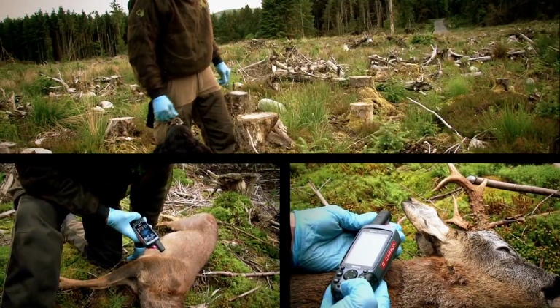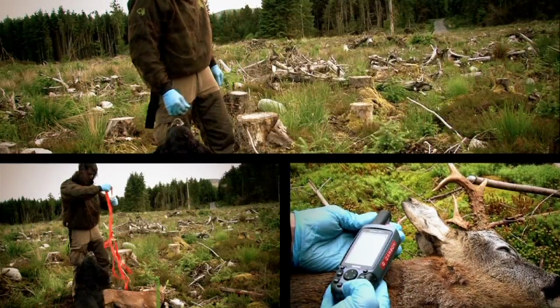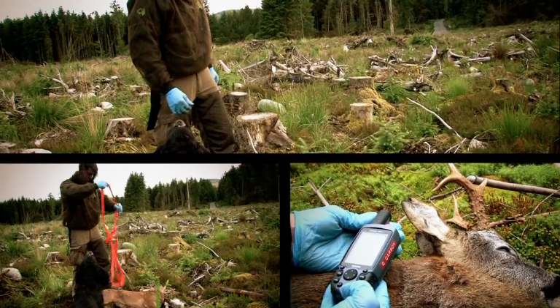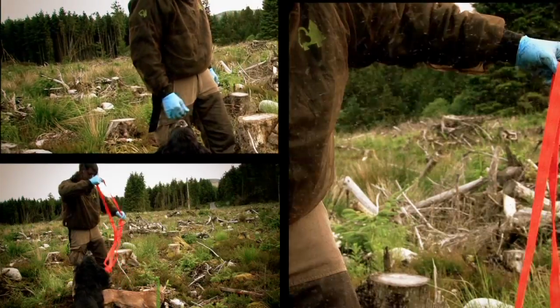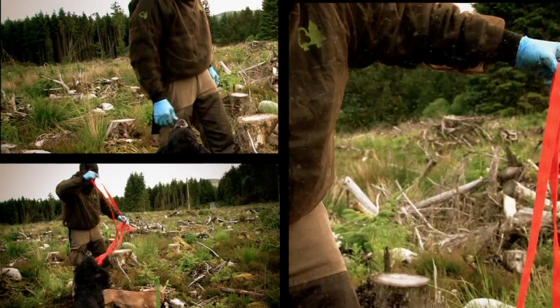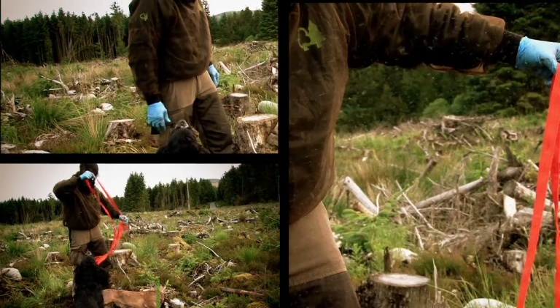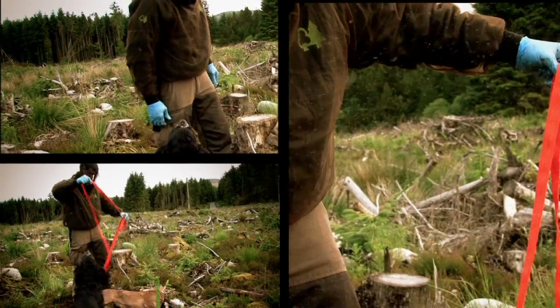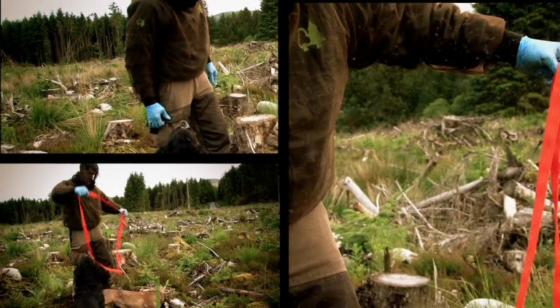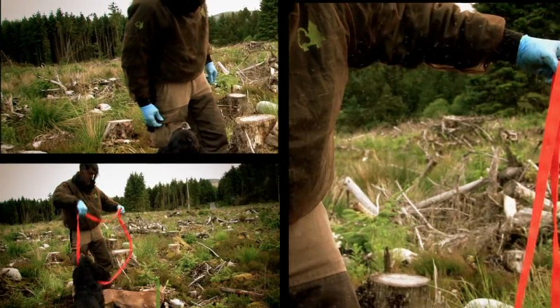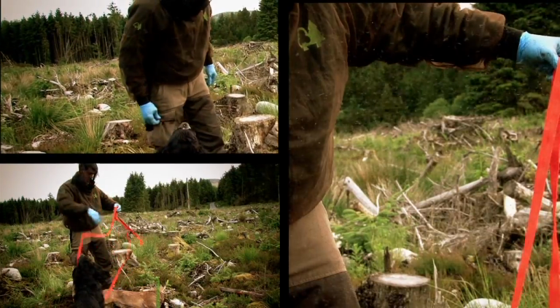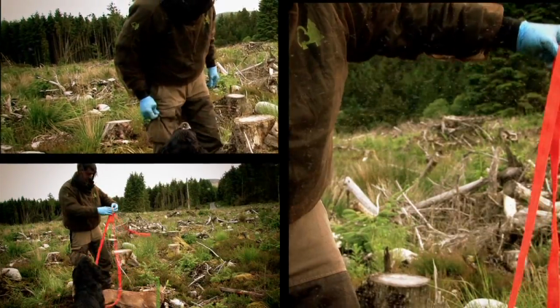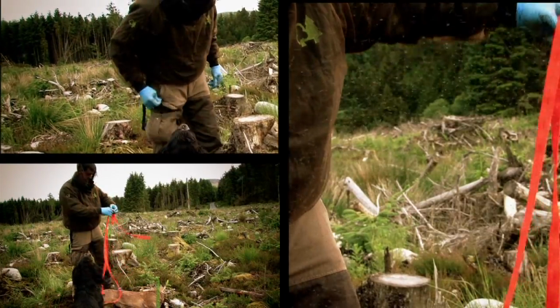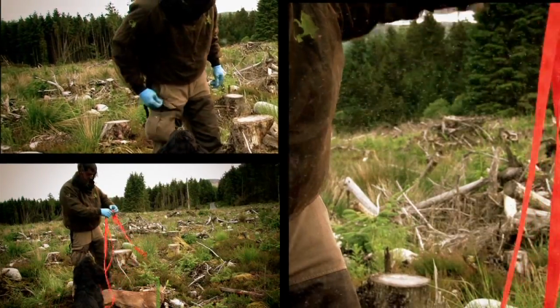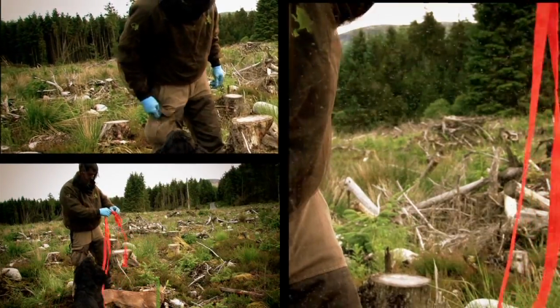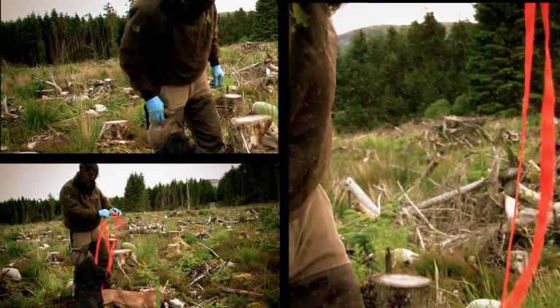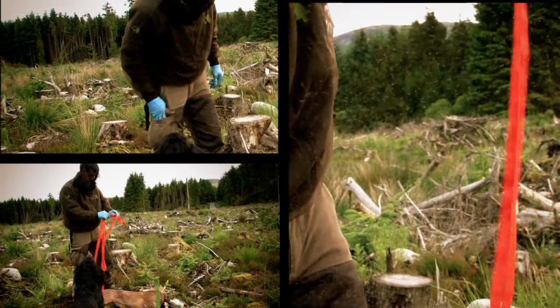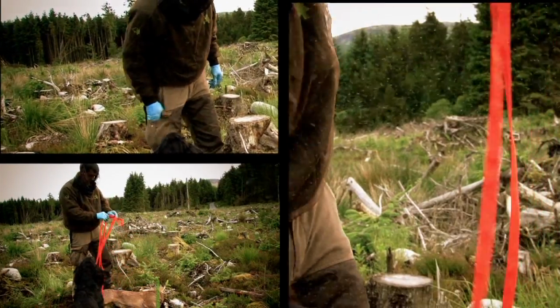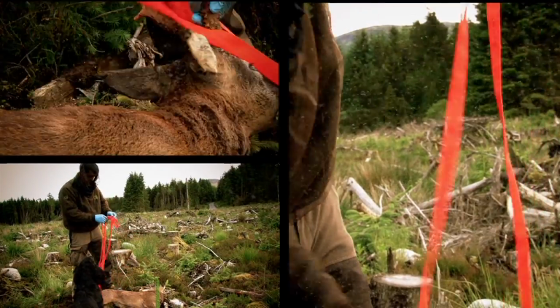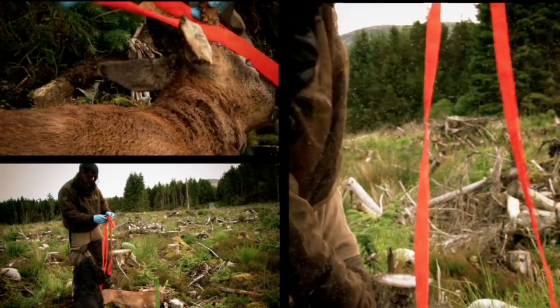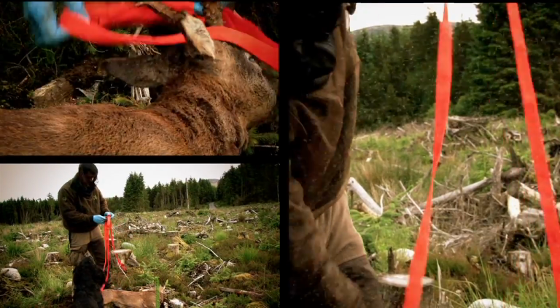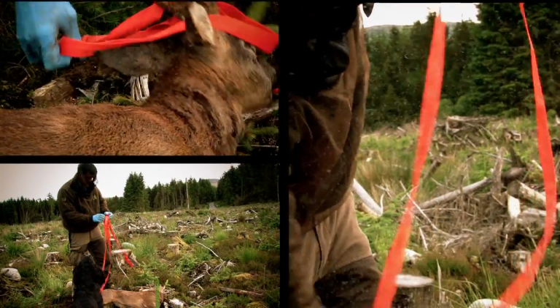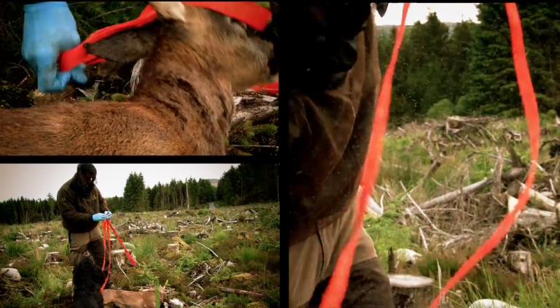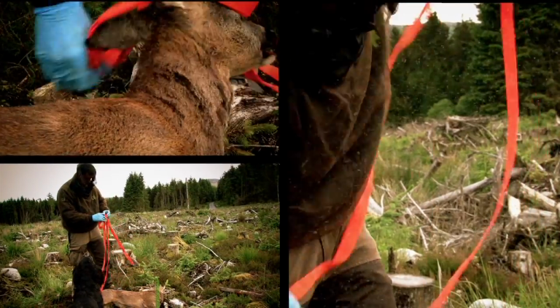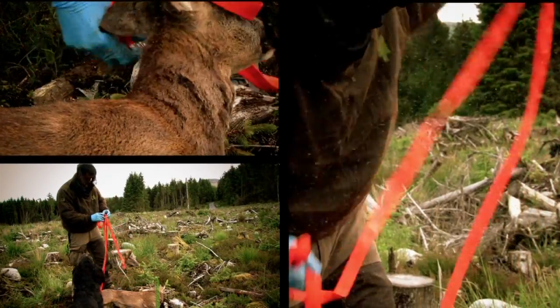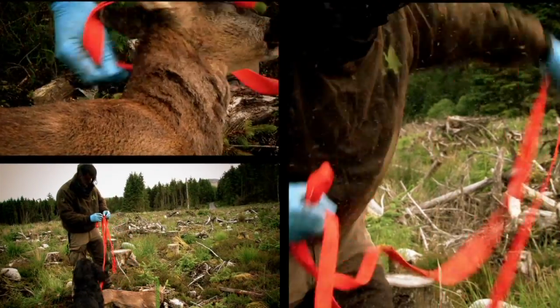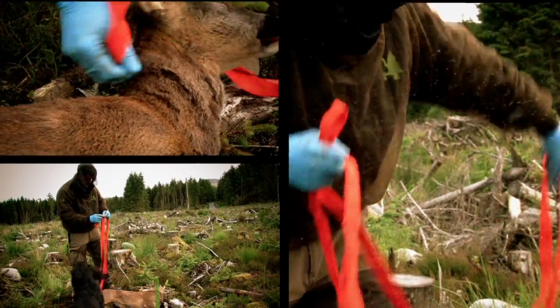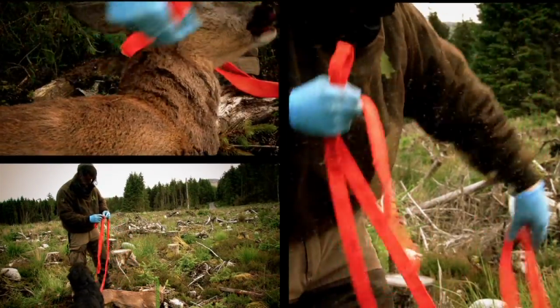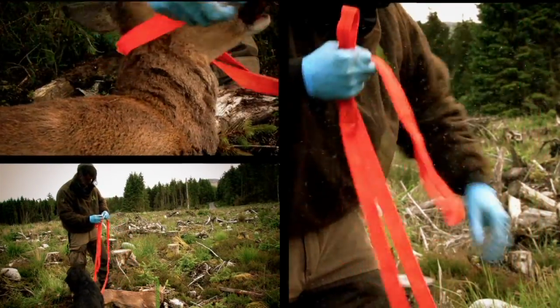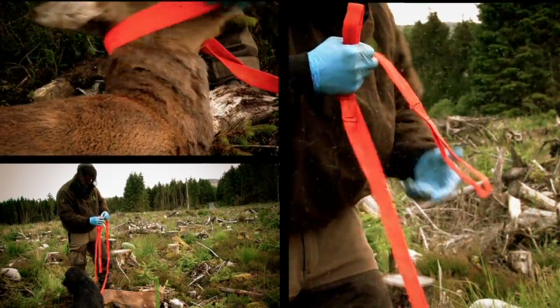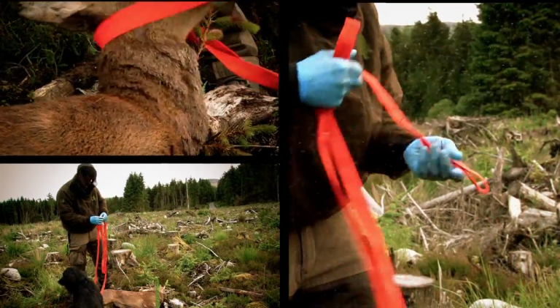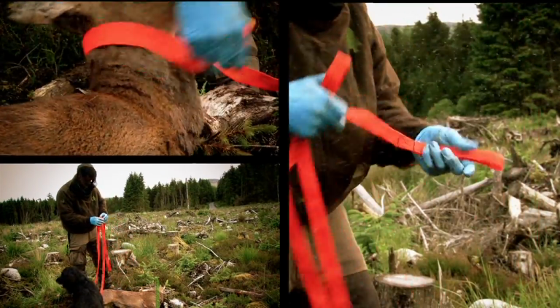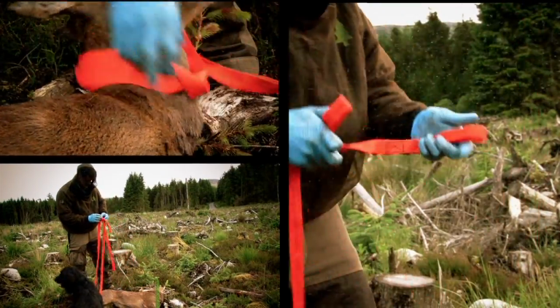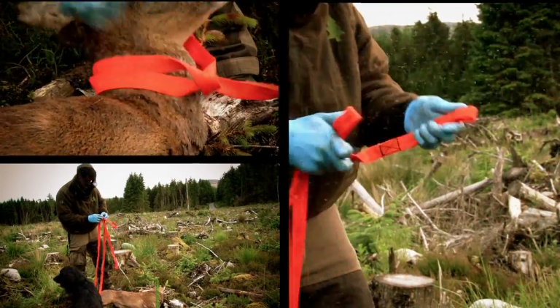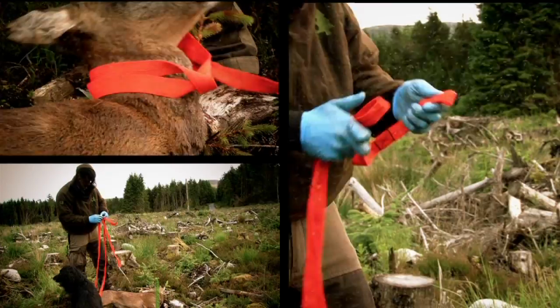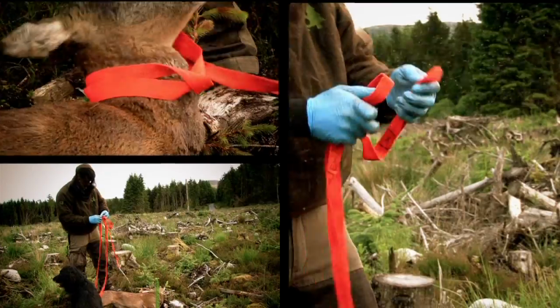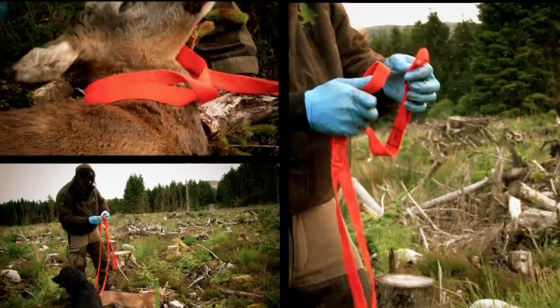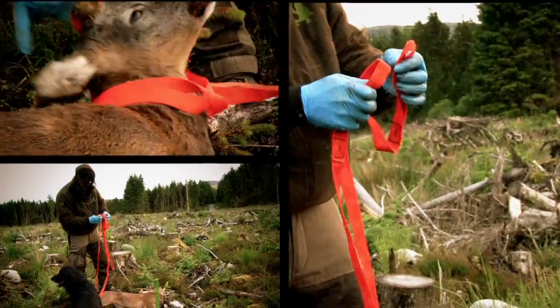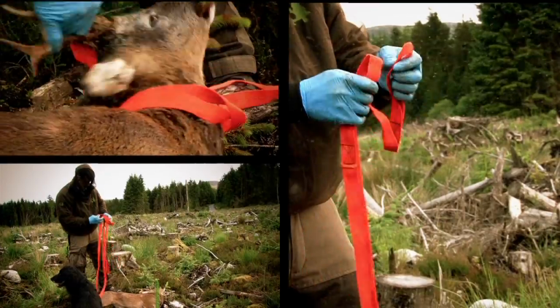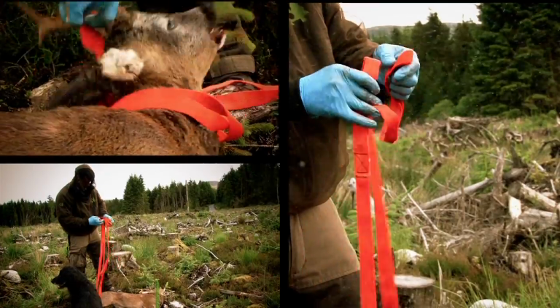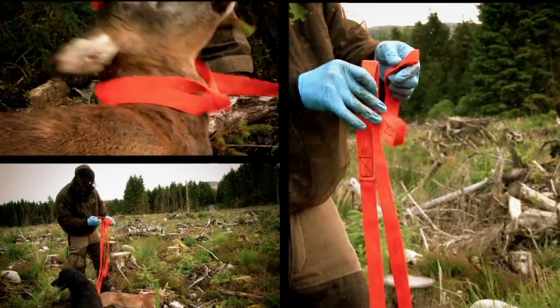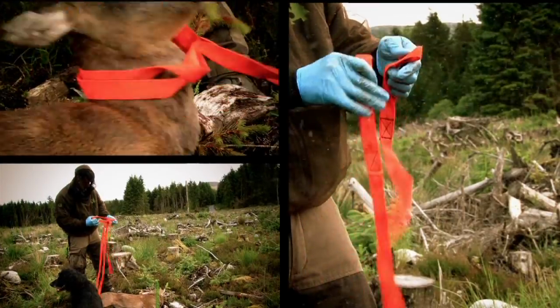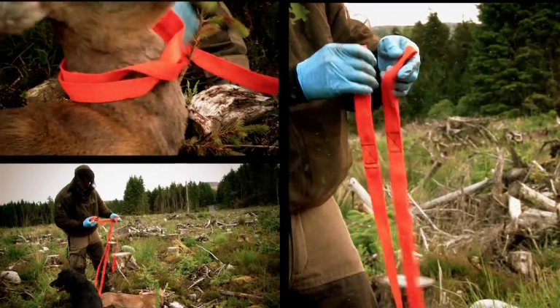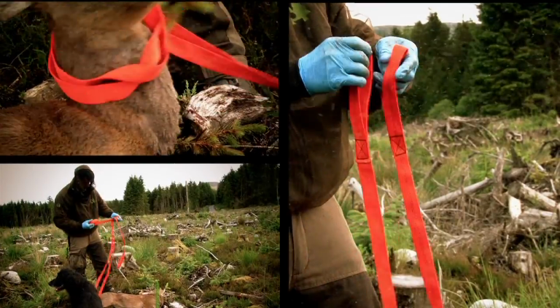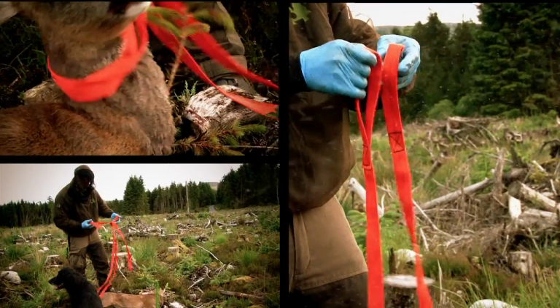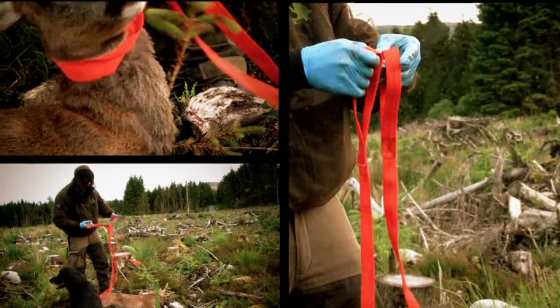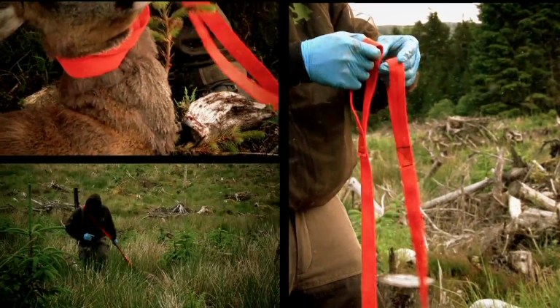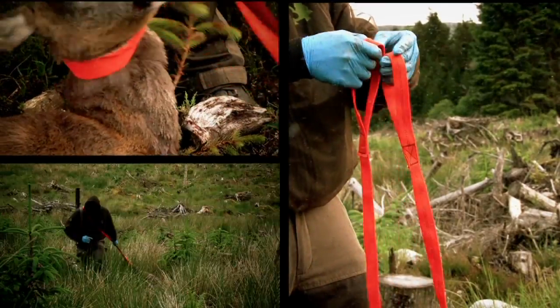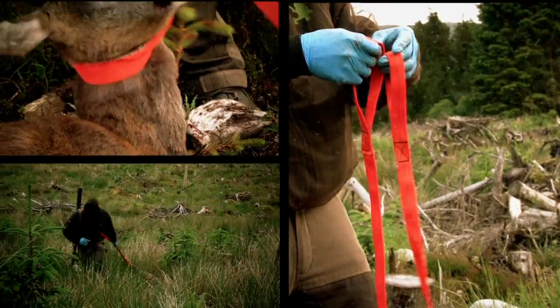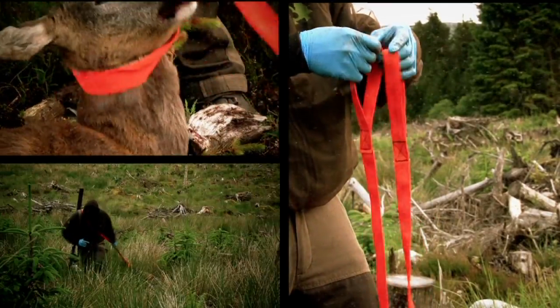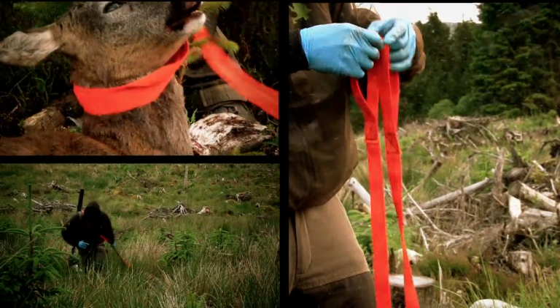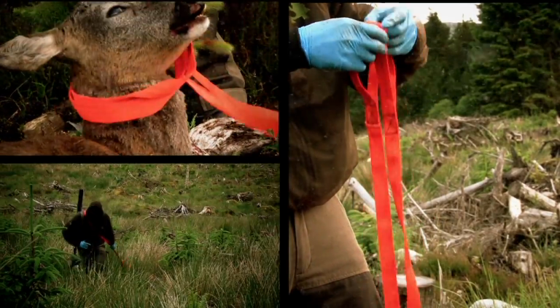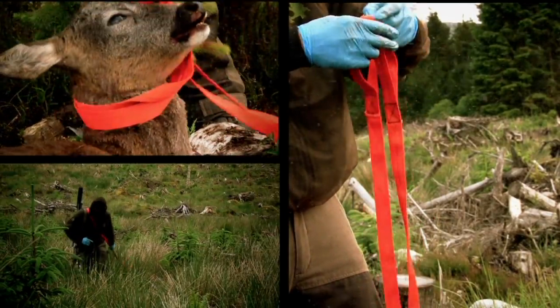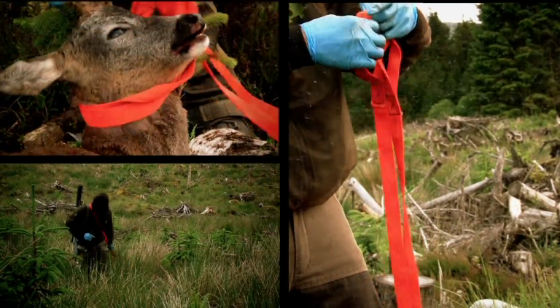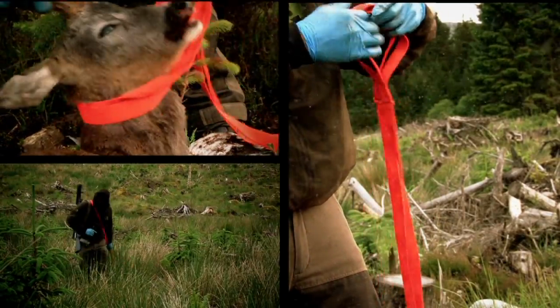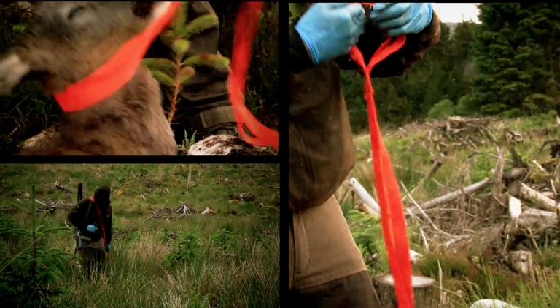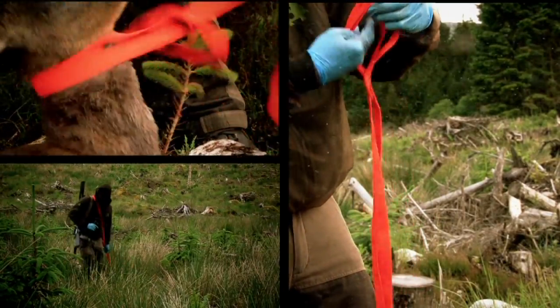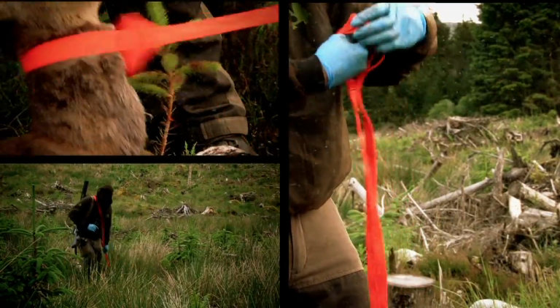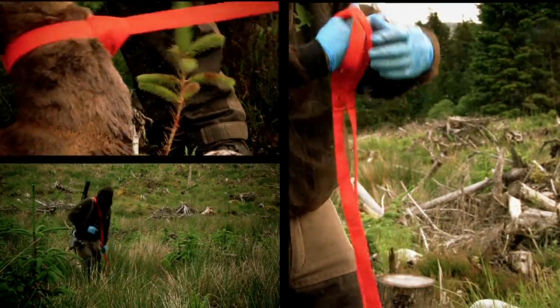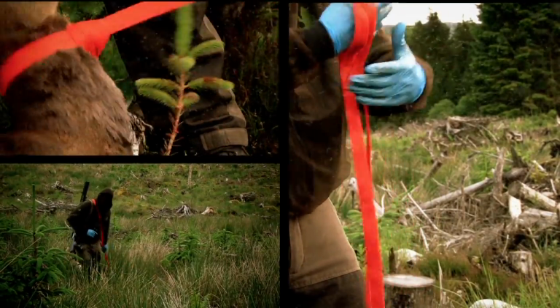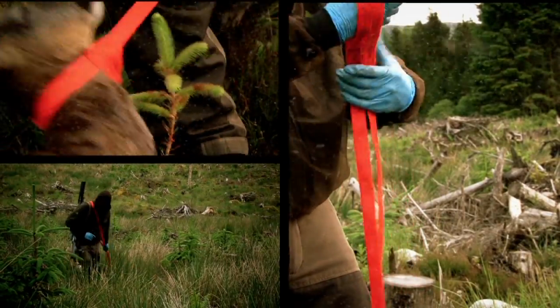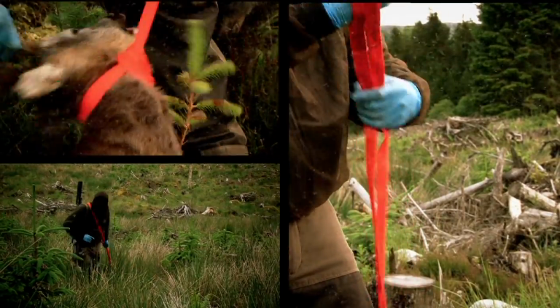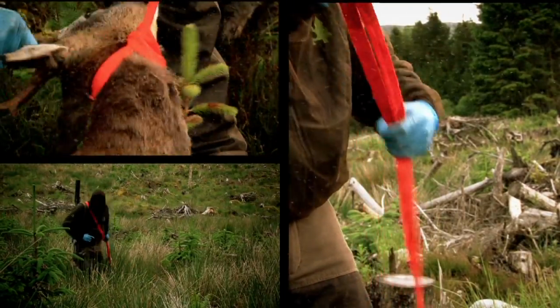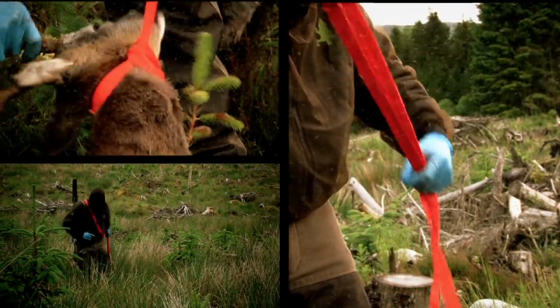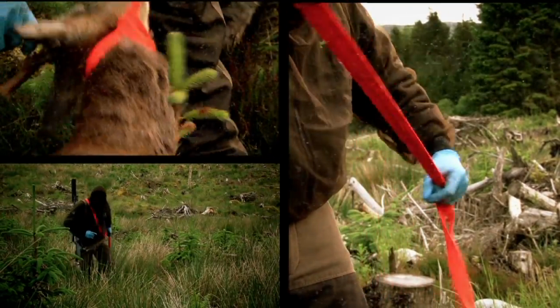This is a hands-free type piece of kit that we use. It's fairly simple — it enables us to drag a deer back while having both hands free.